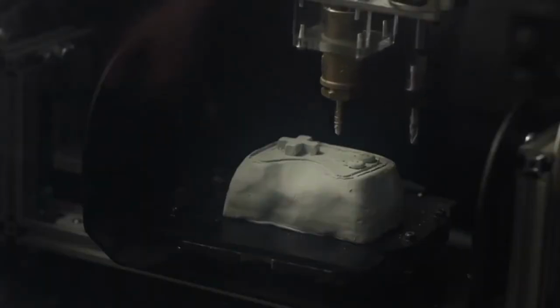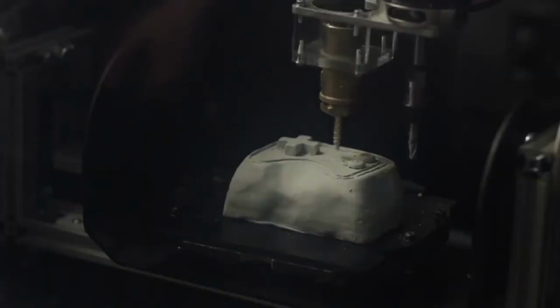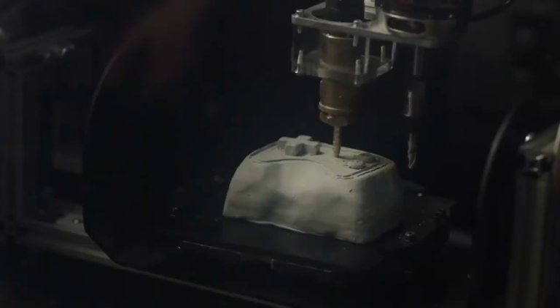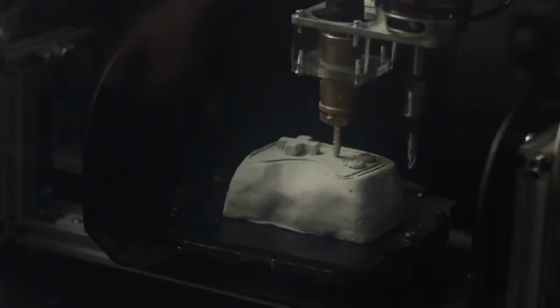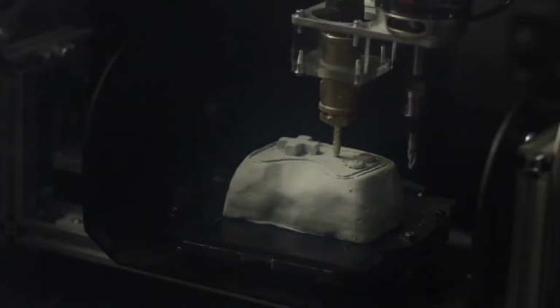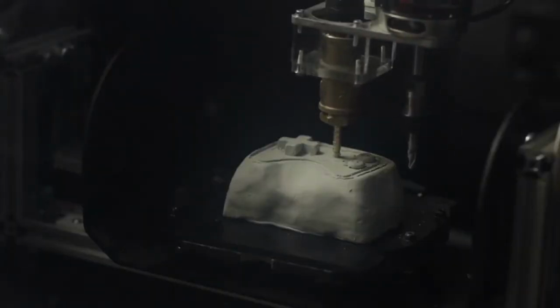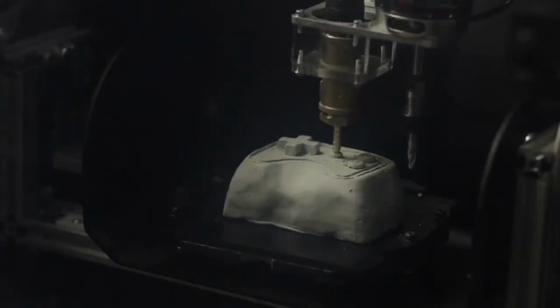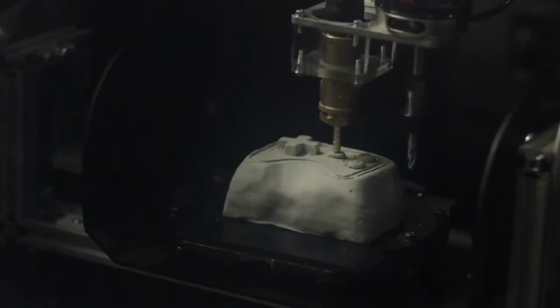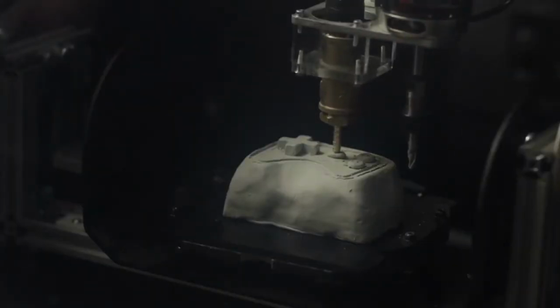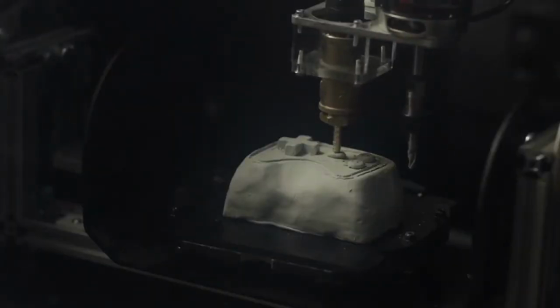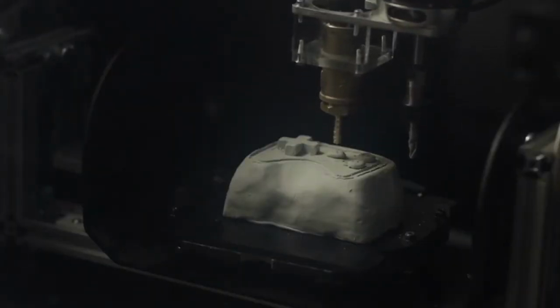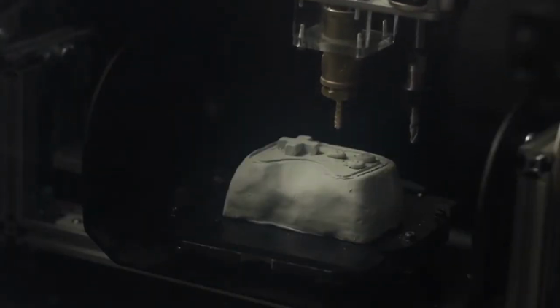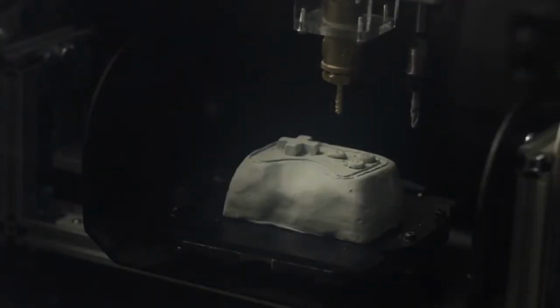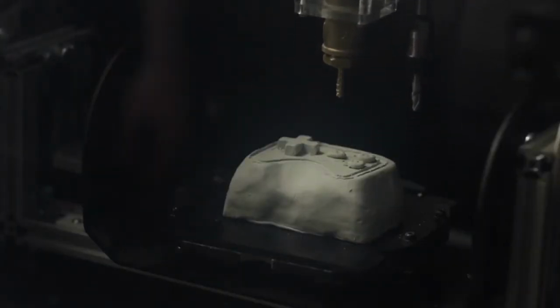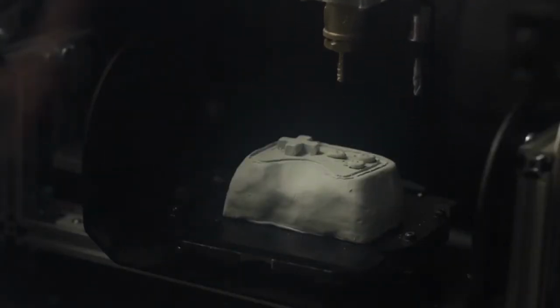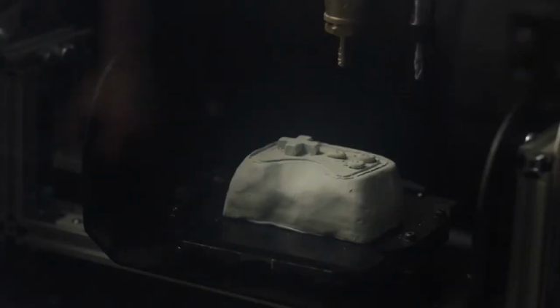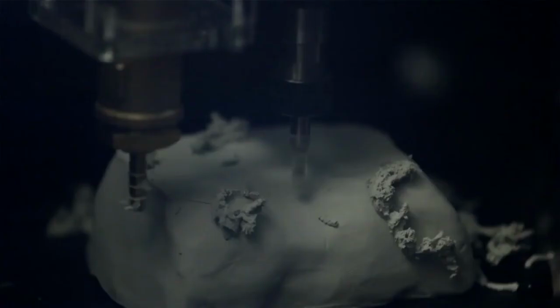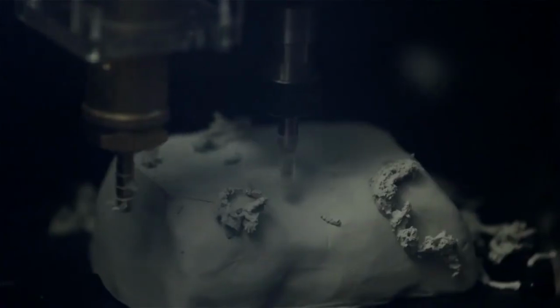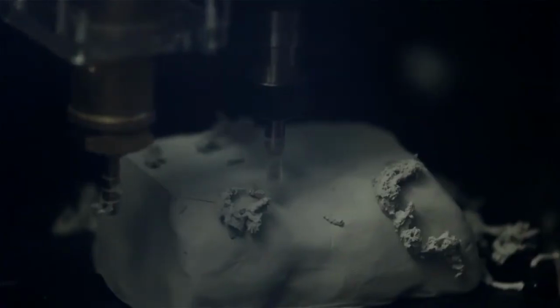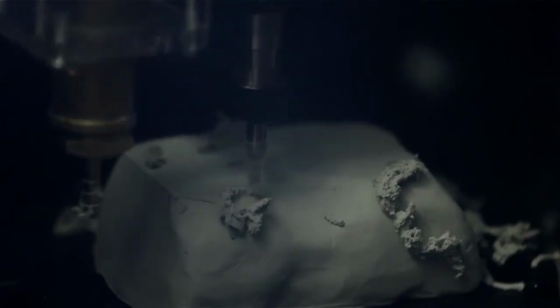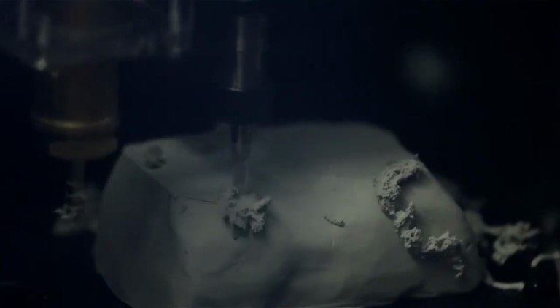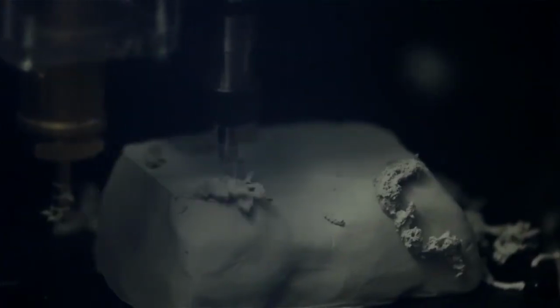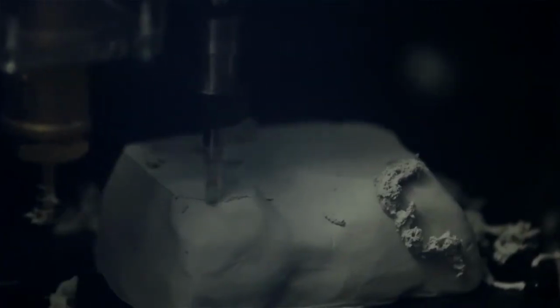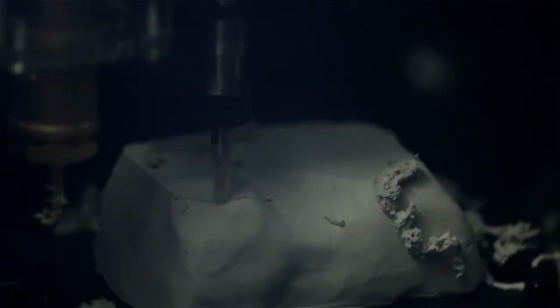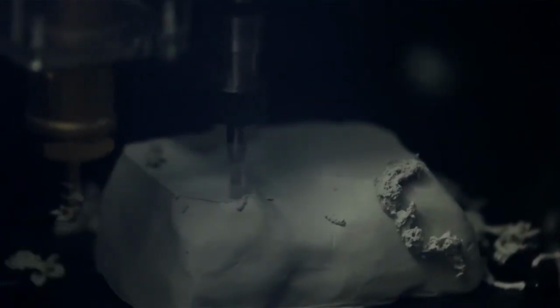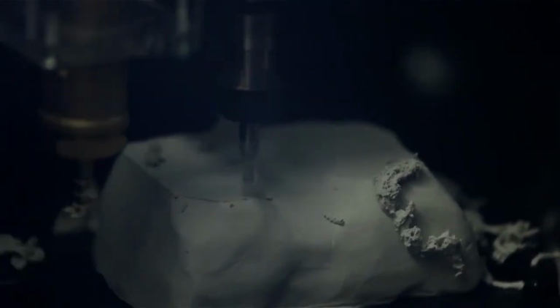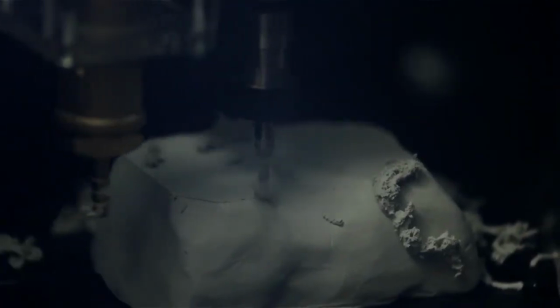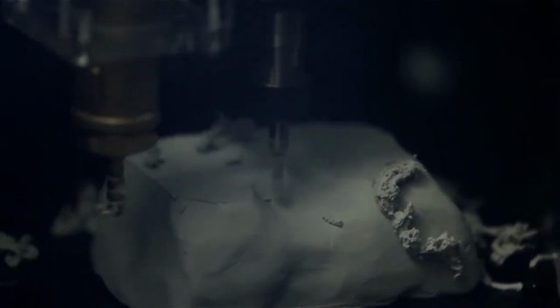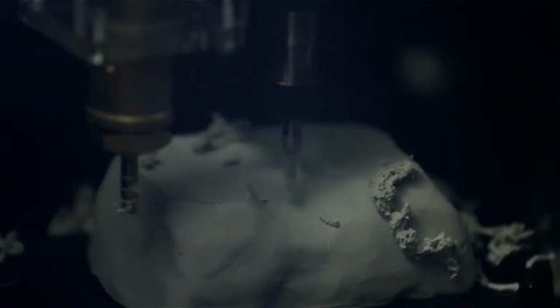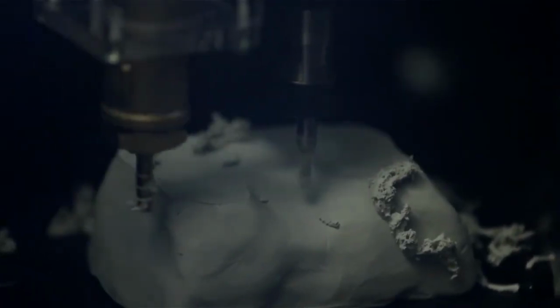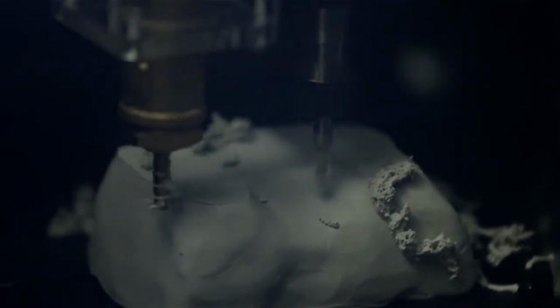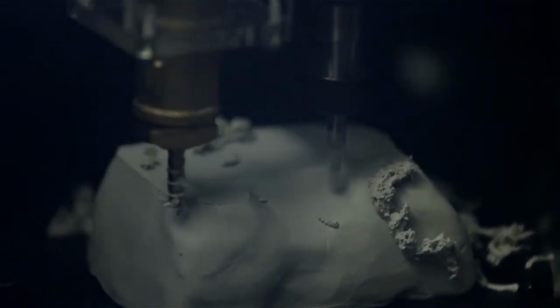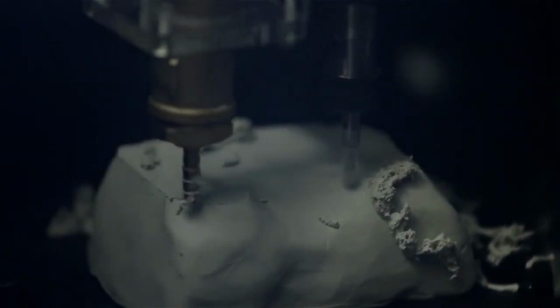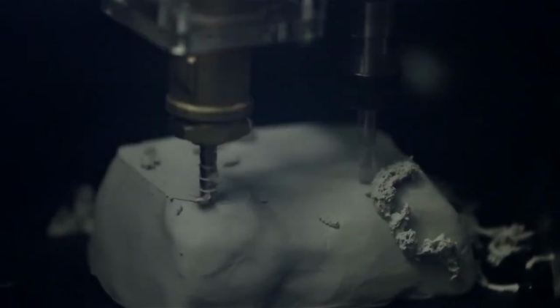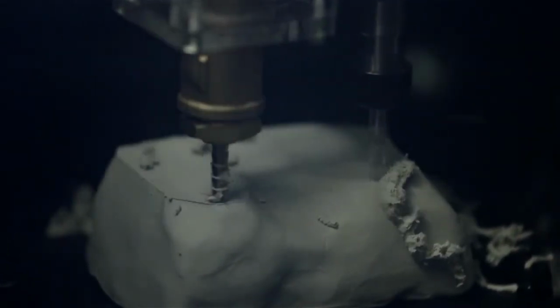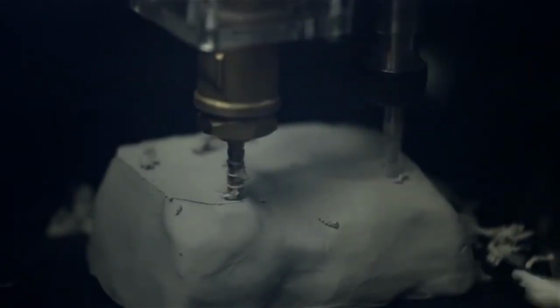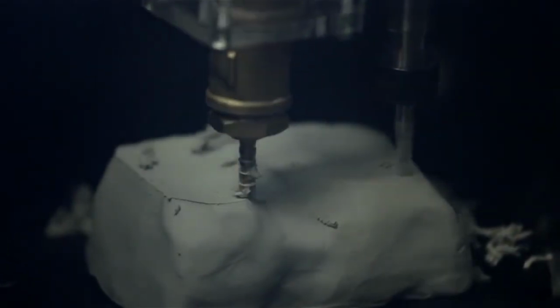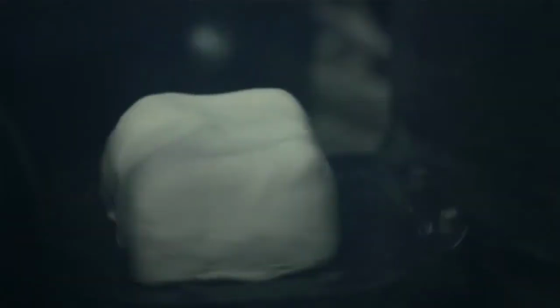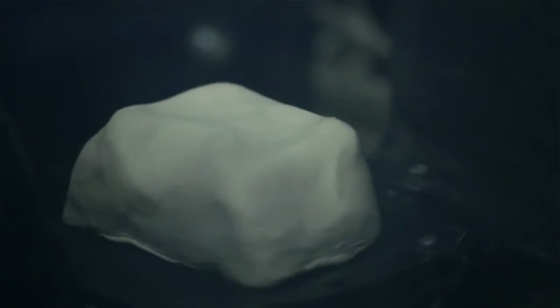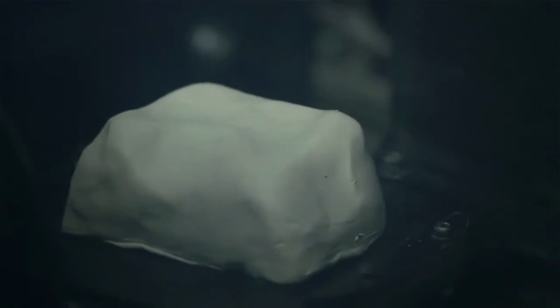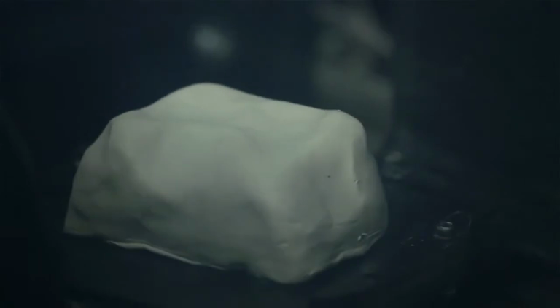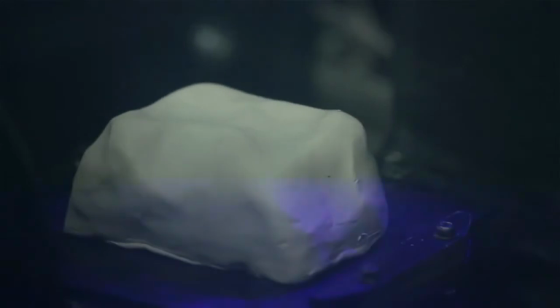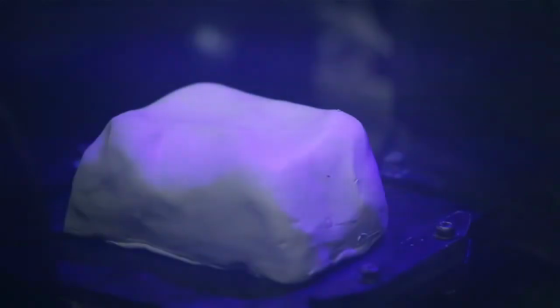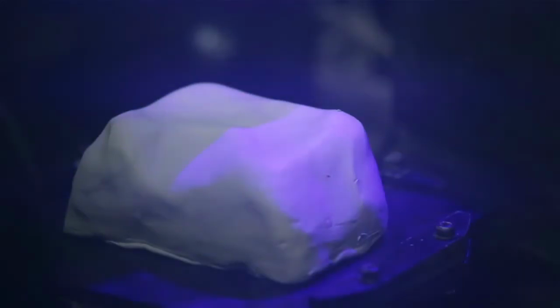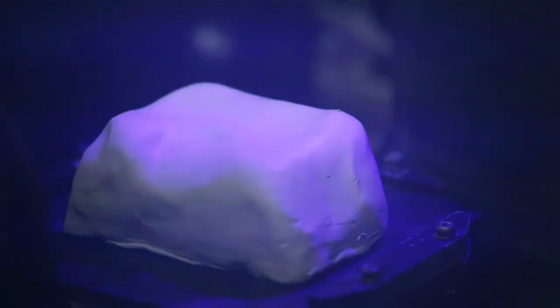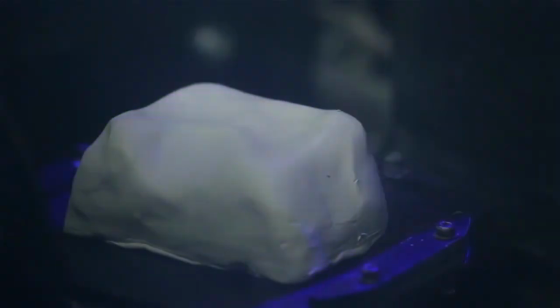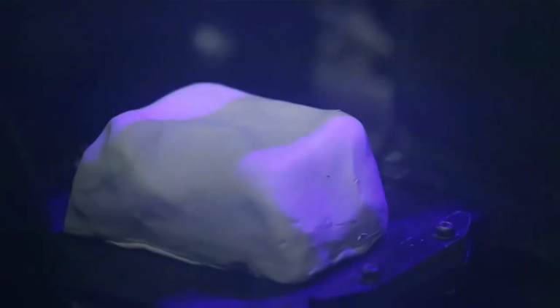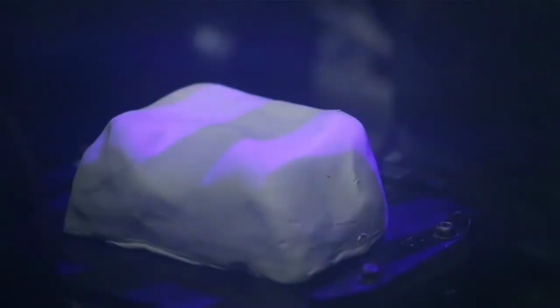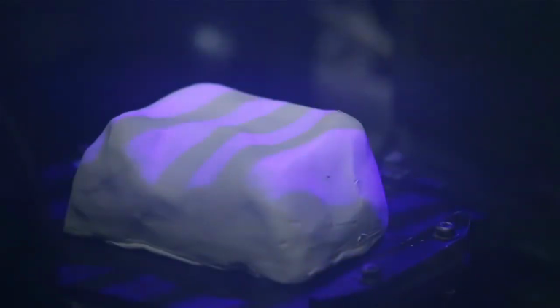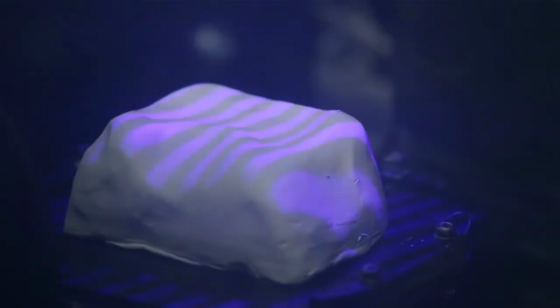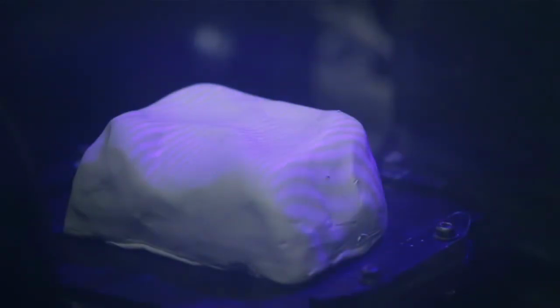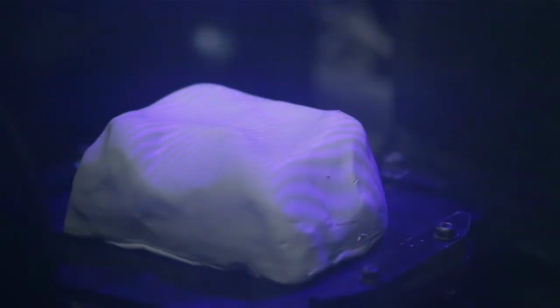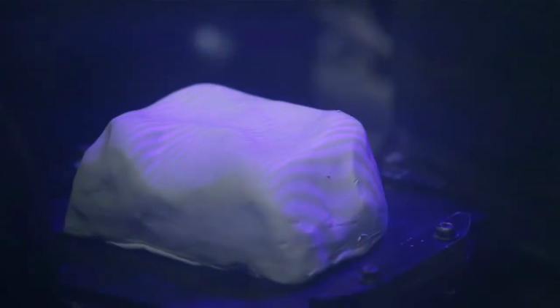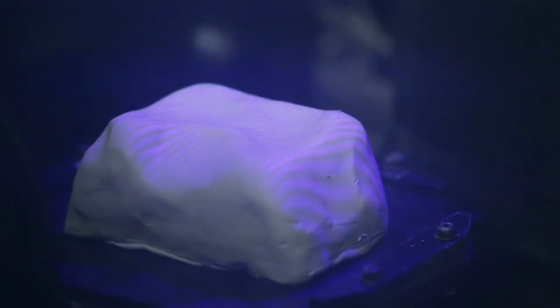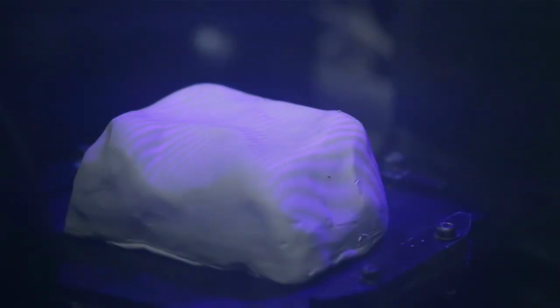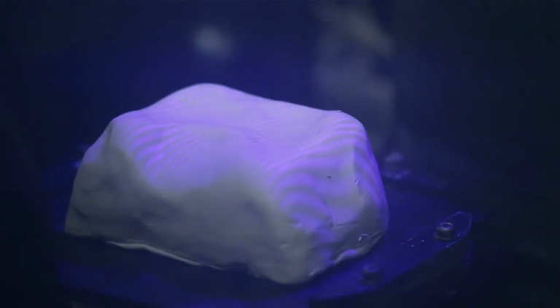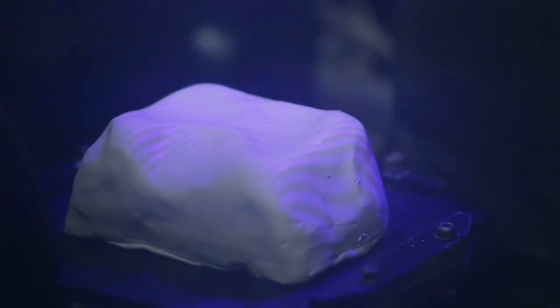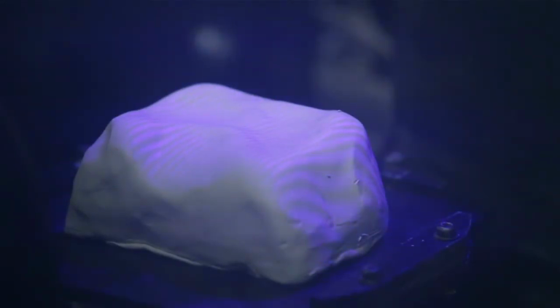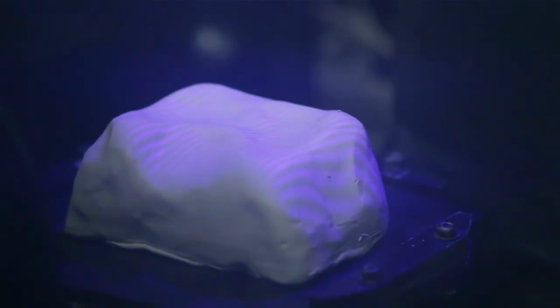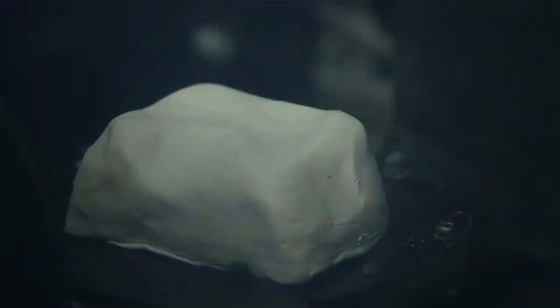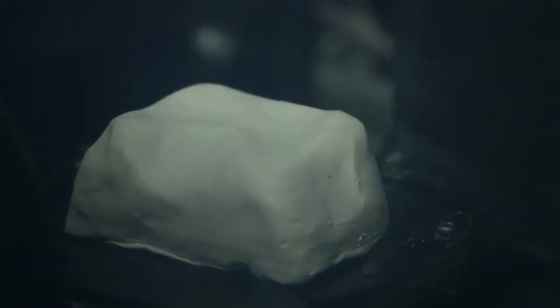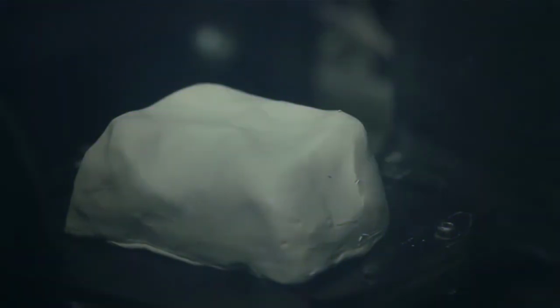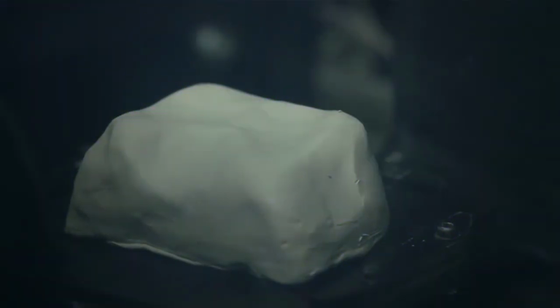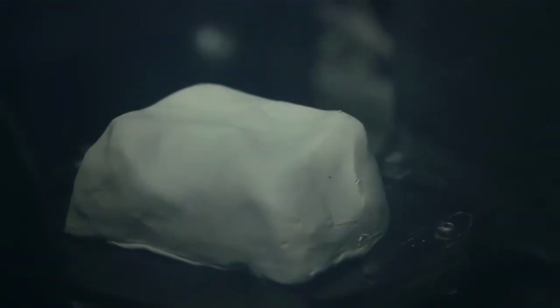ReForm combines additive and subtractive manufacture and uses scanning to produce a 3D model of what you're working on.